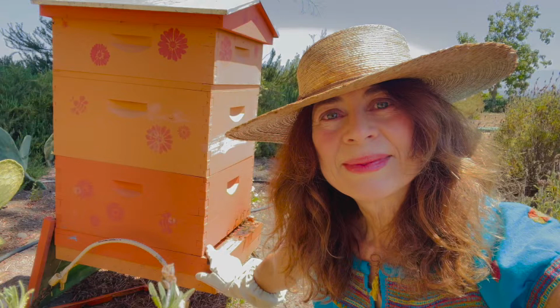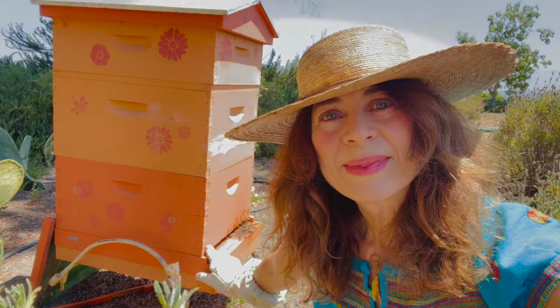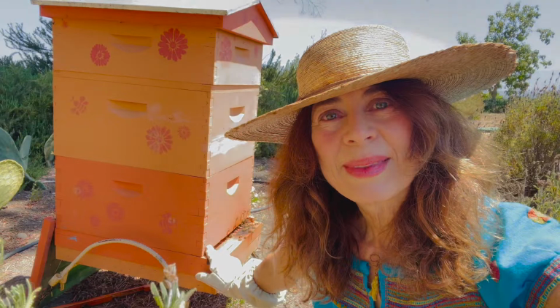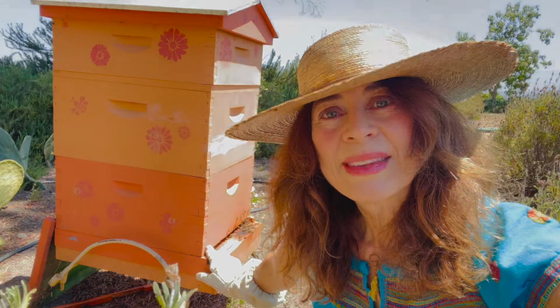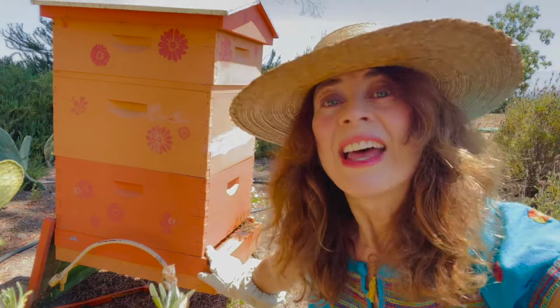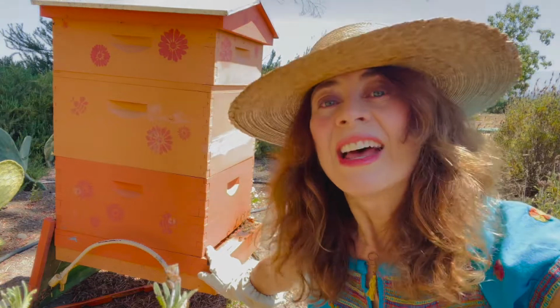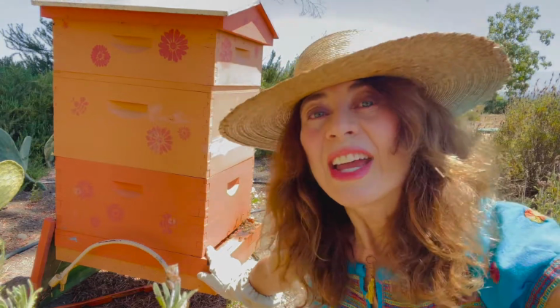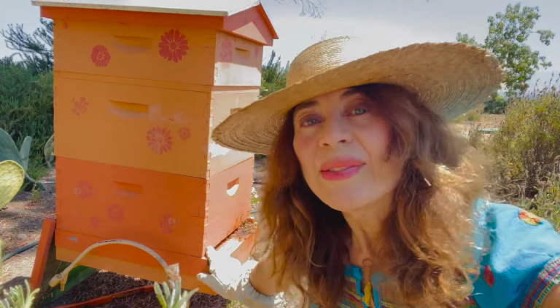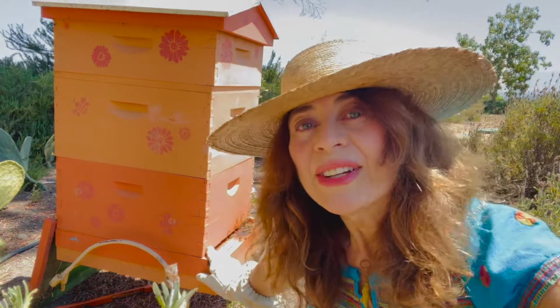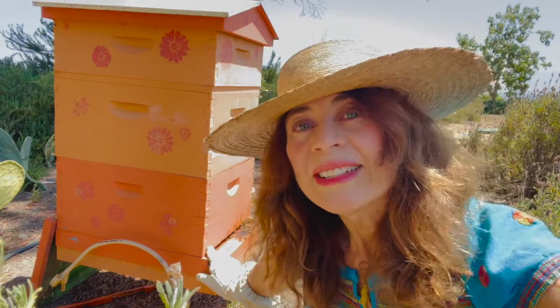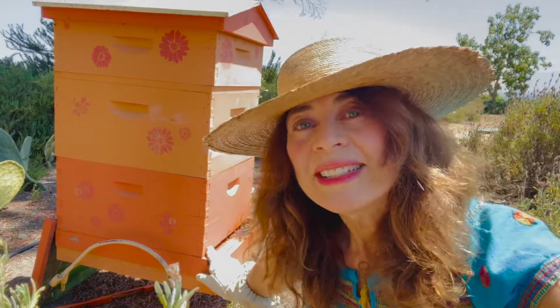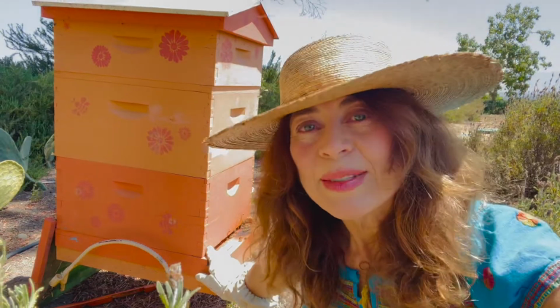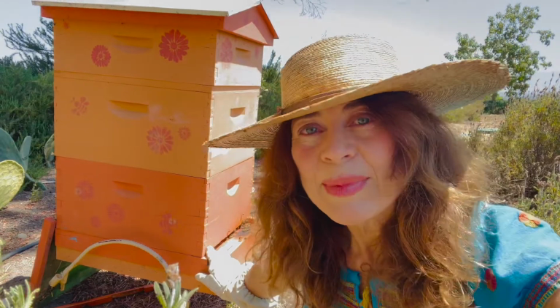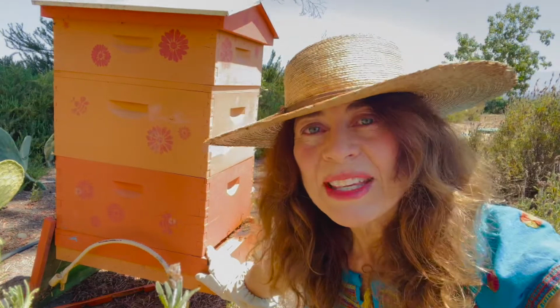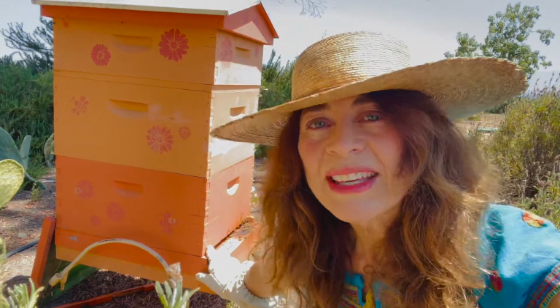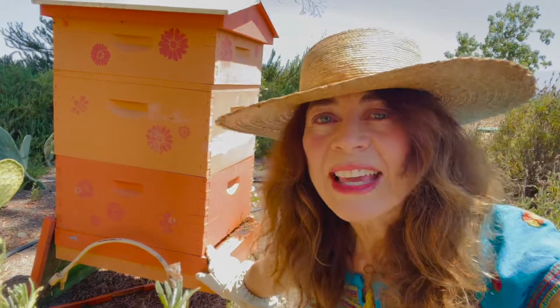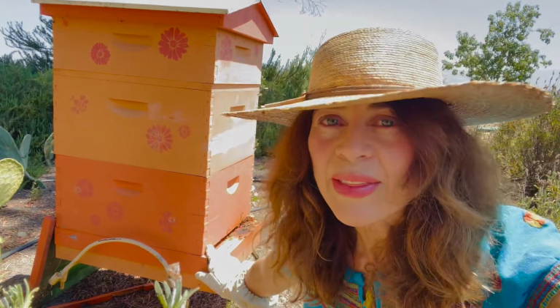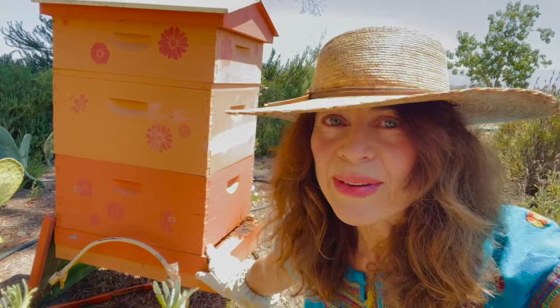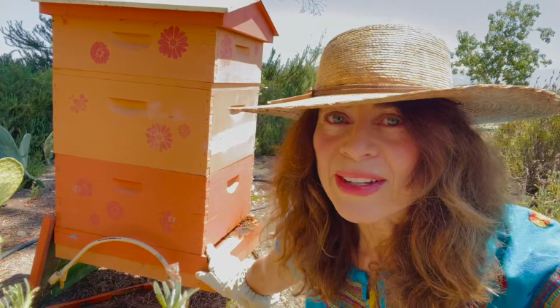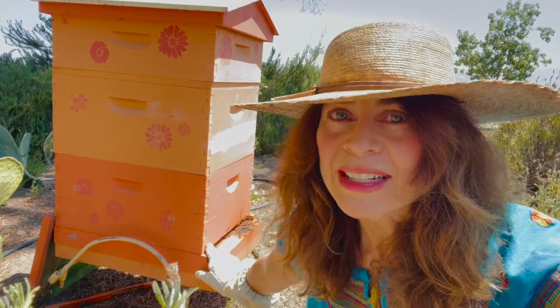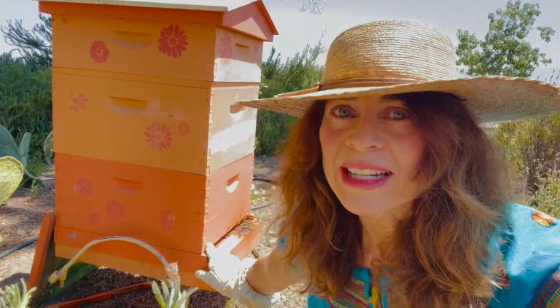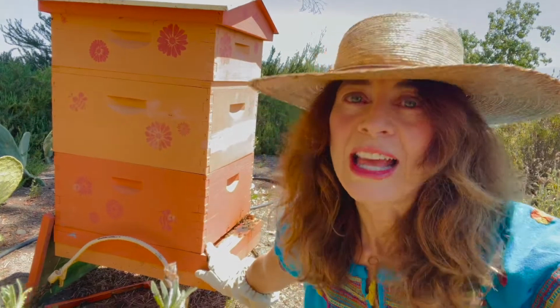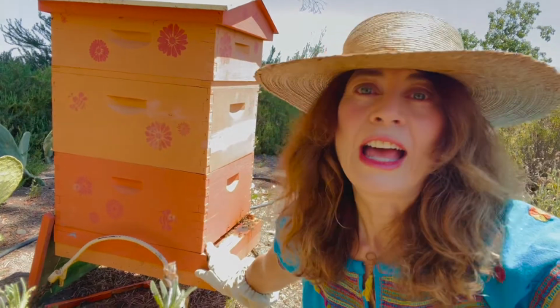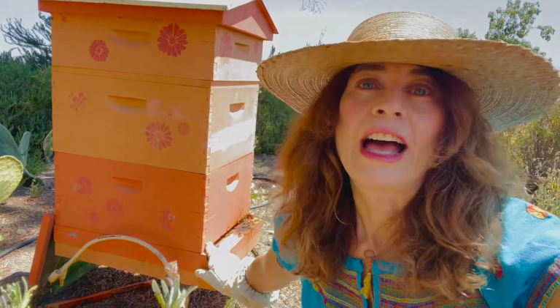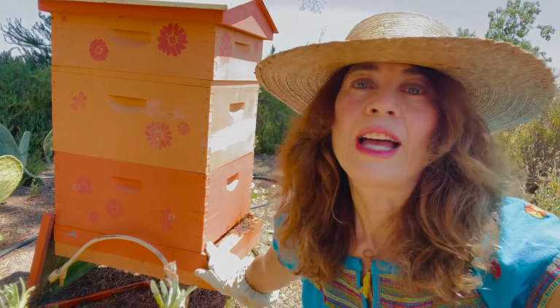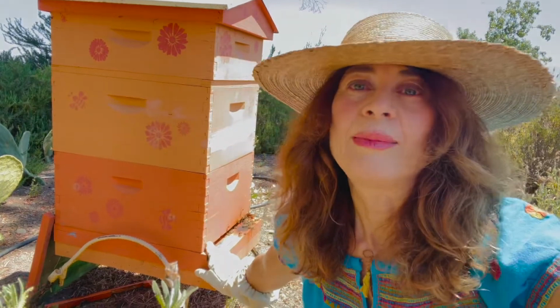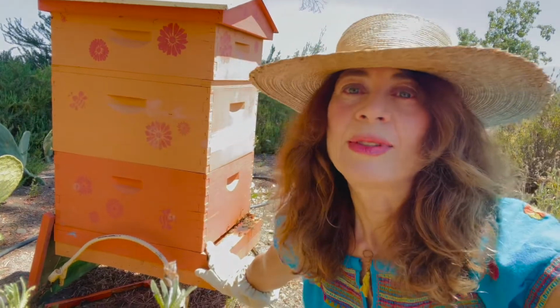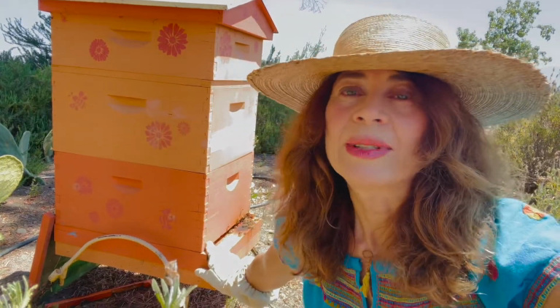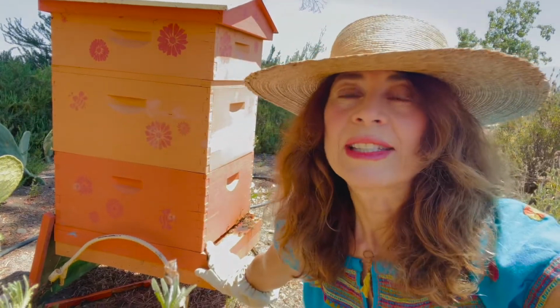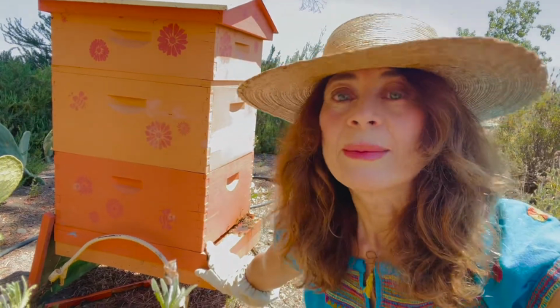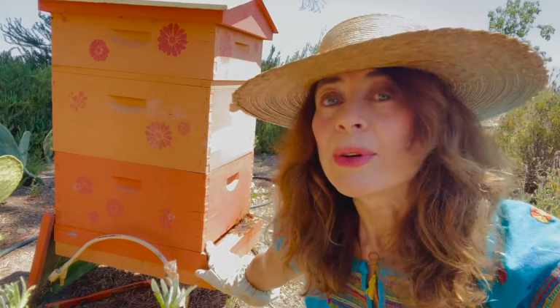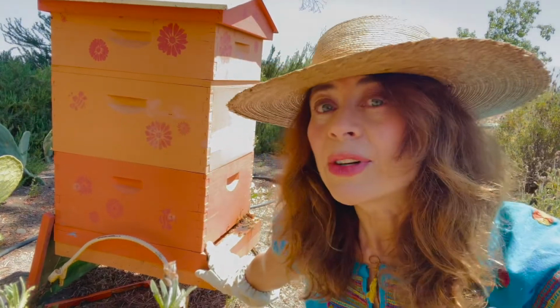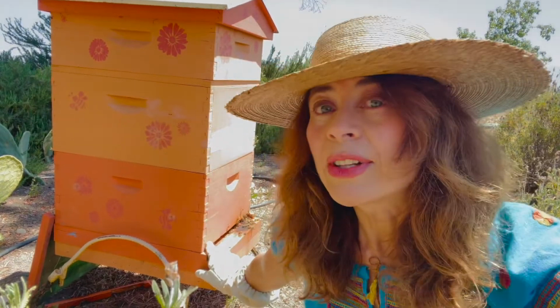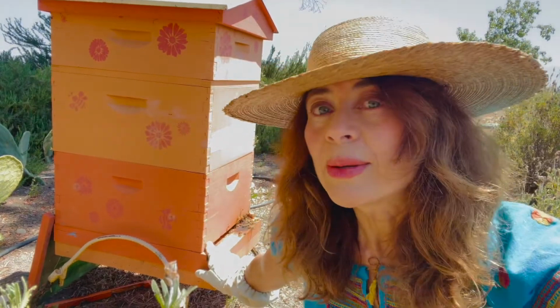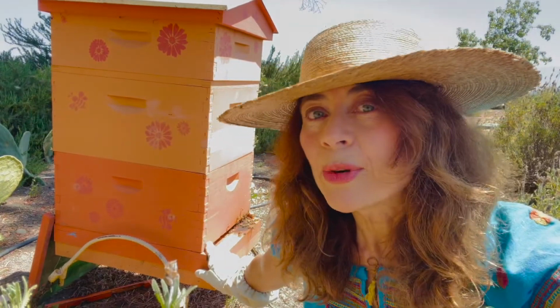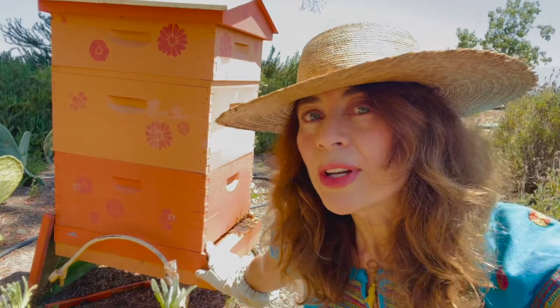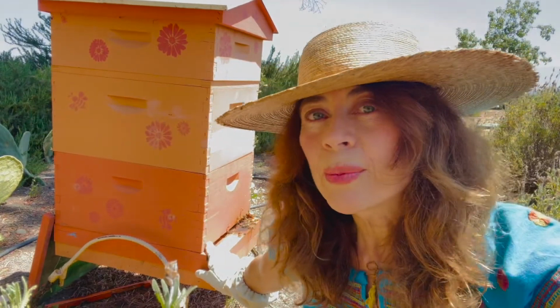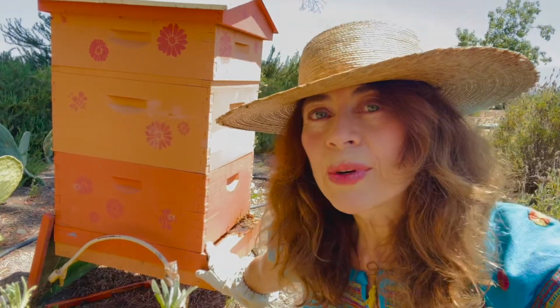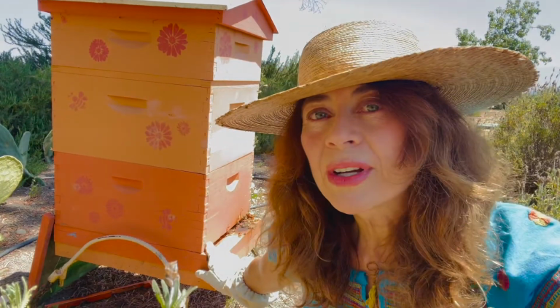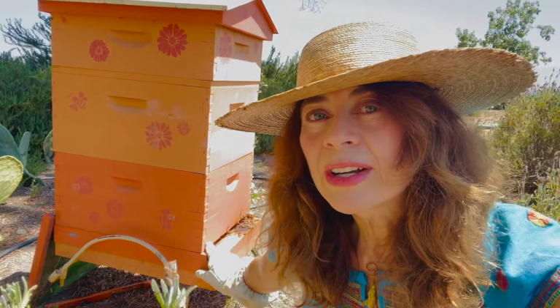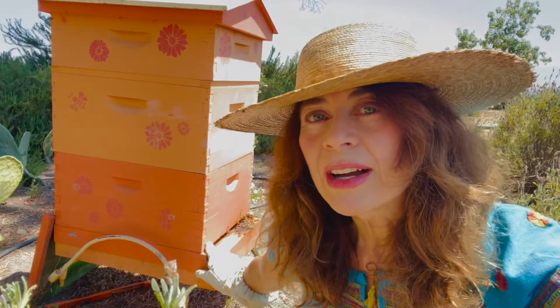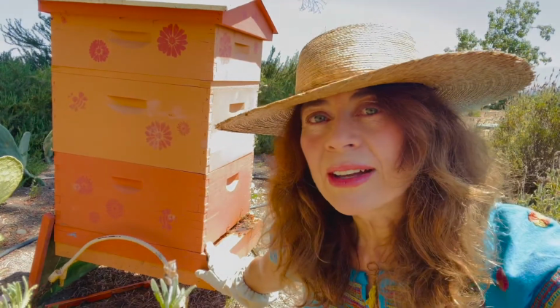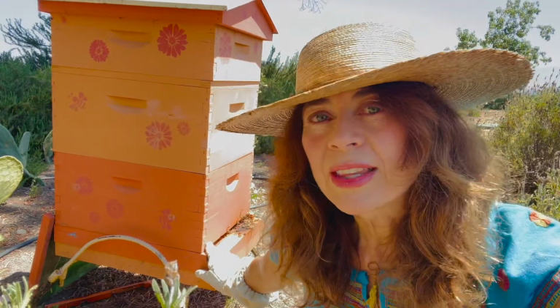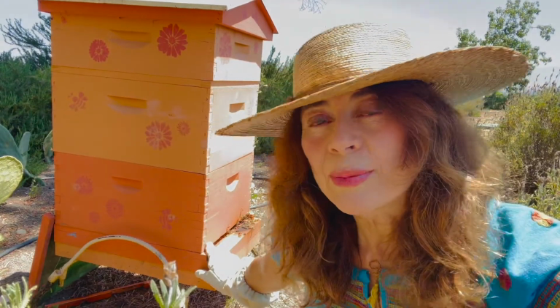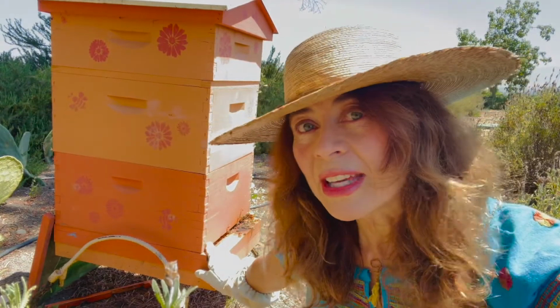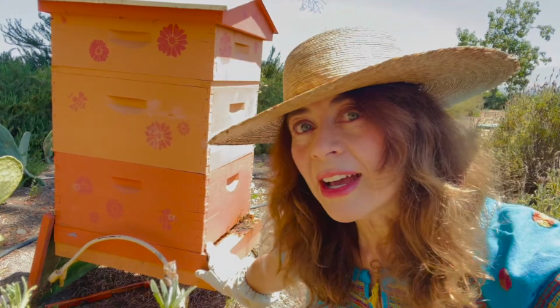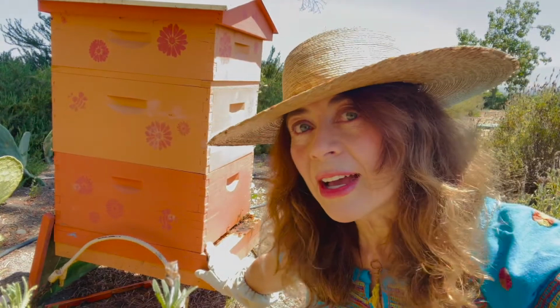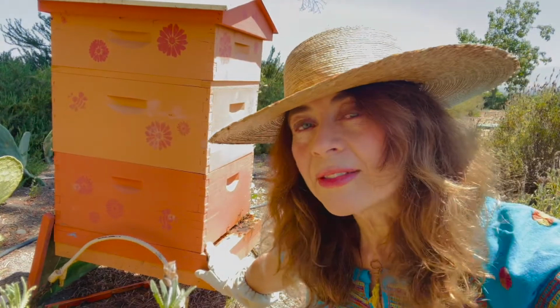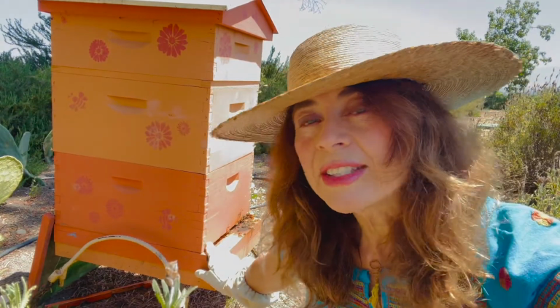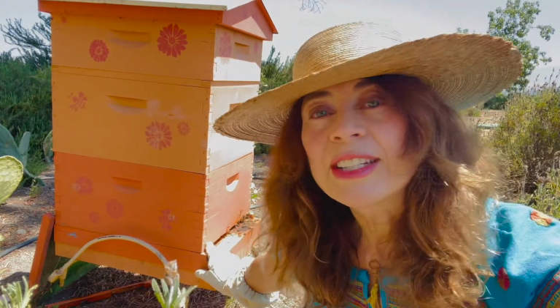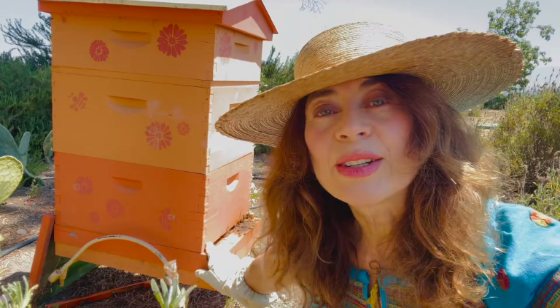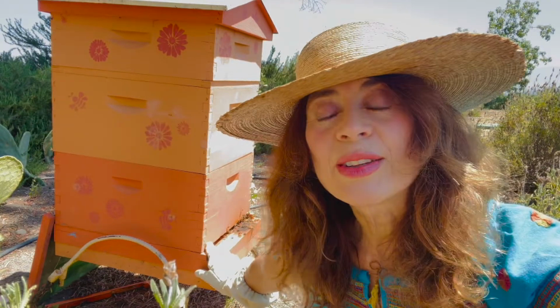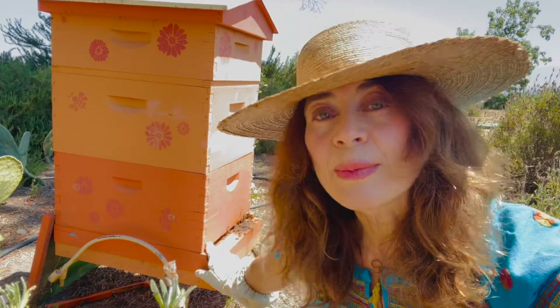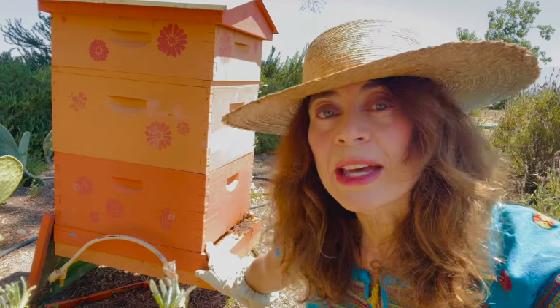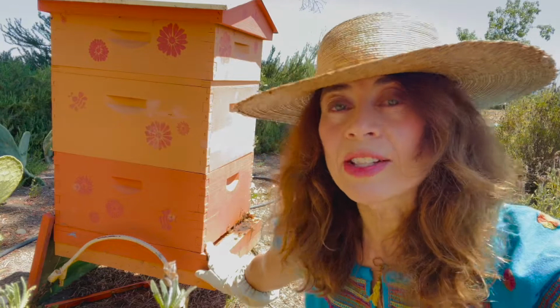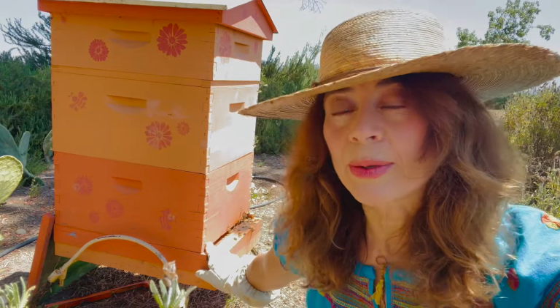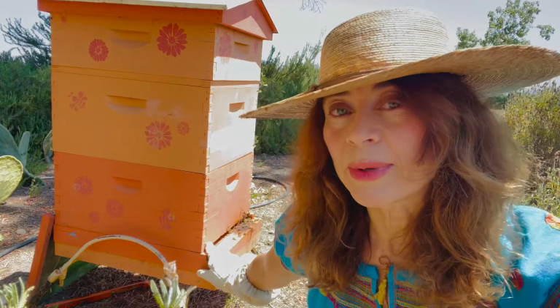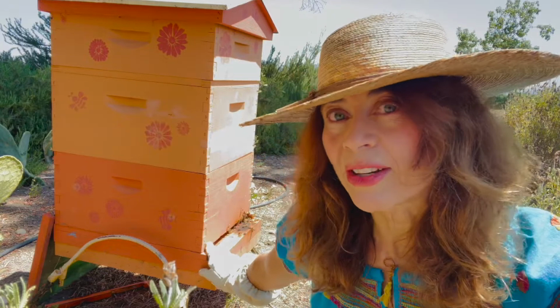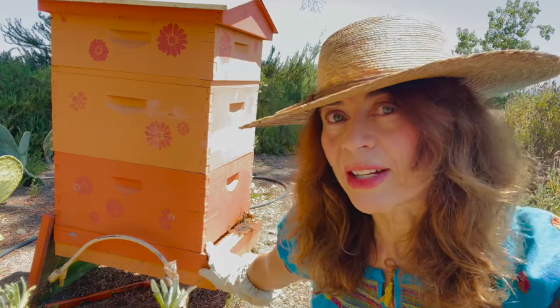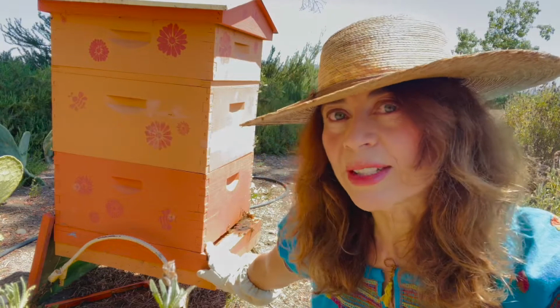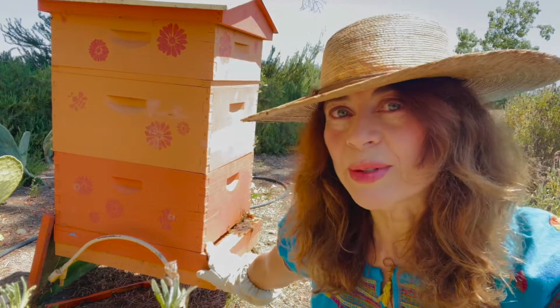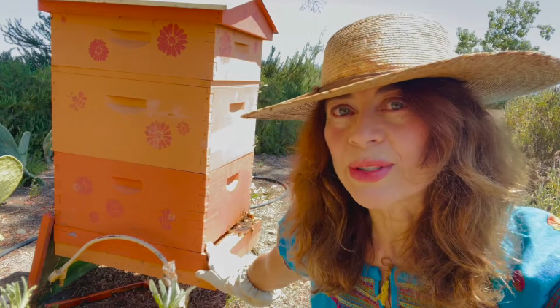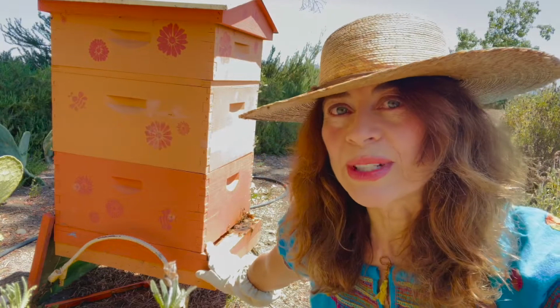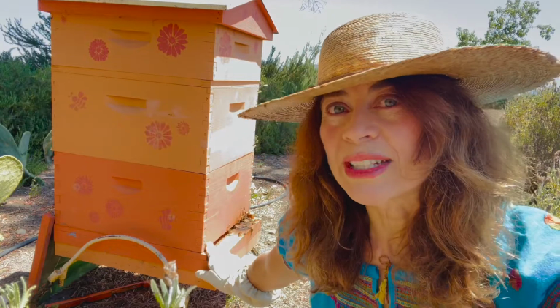Hi friends, it's me, Katherine. I'm doing some early morning work on the beehives here at the Magical Paradise Retreat.